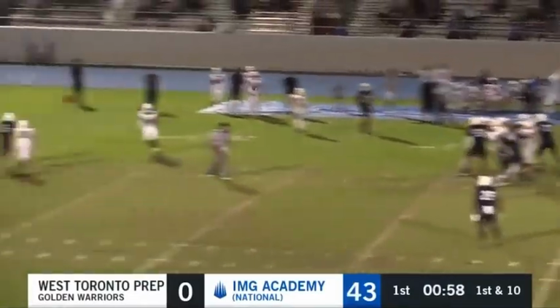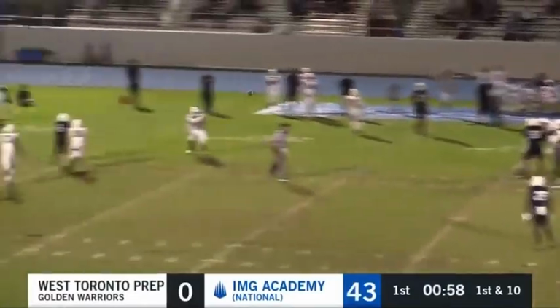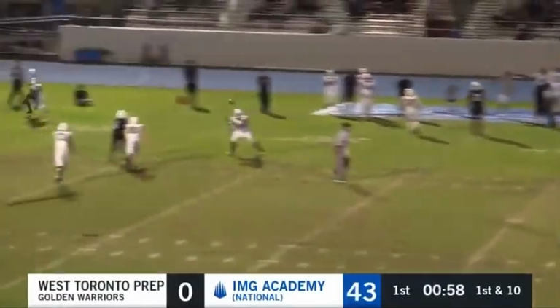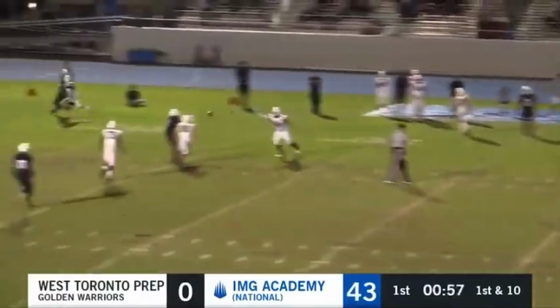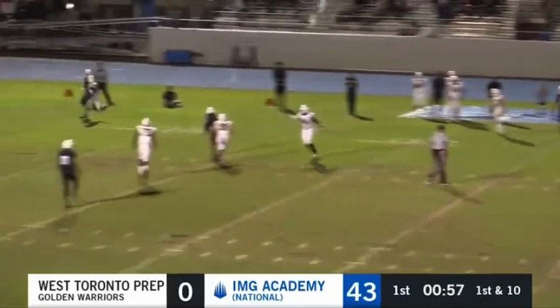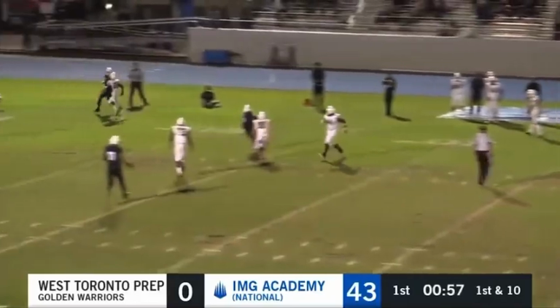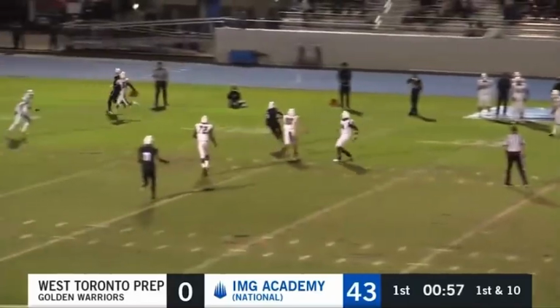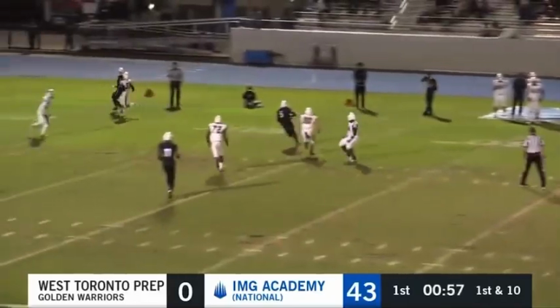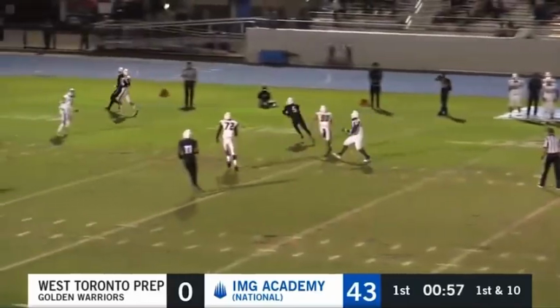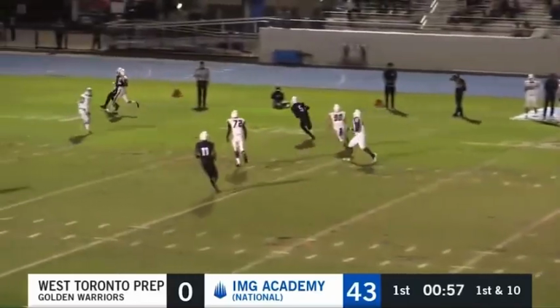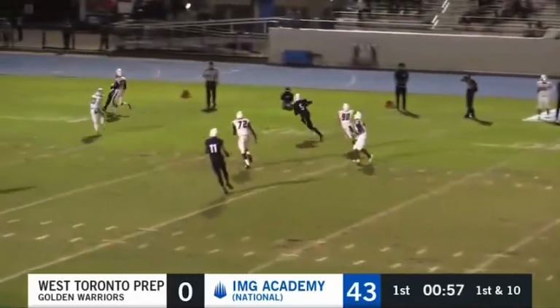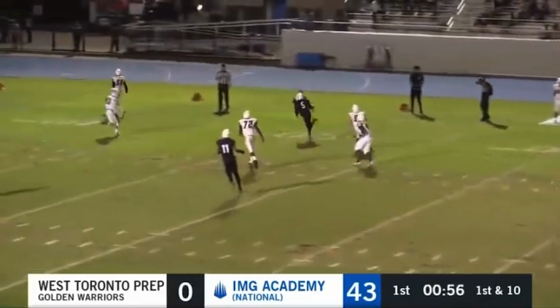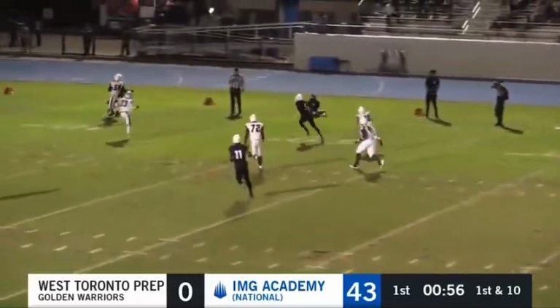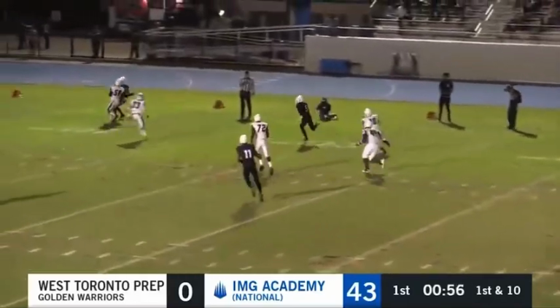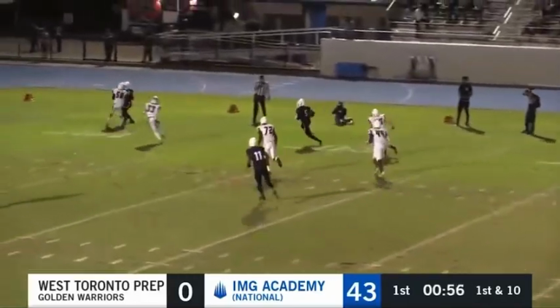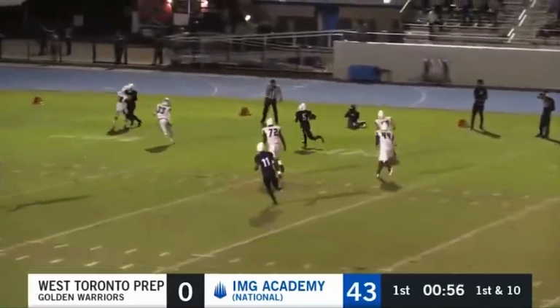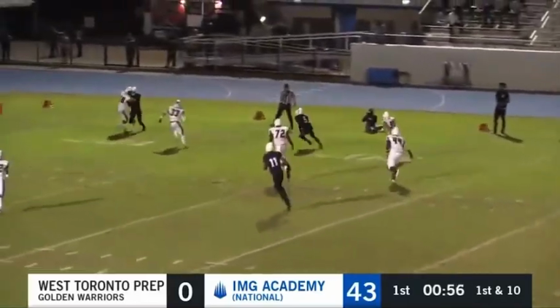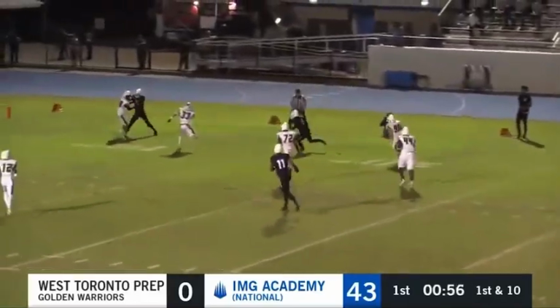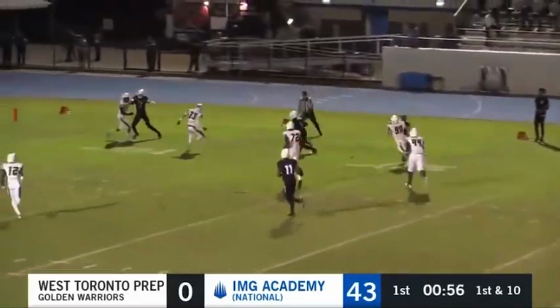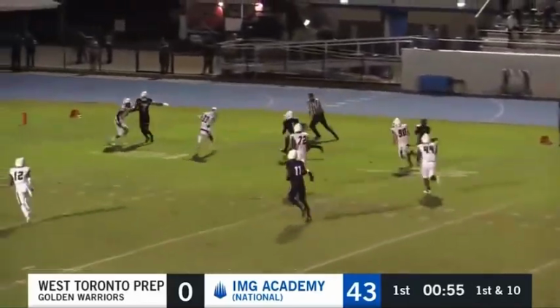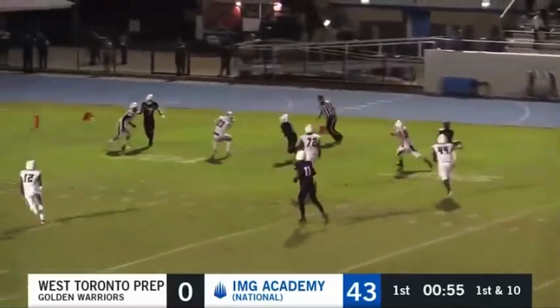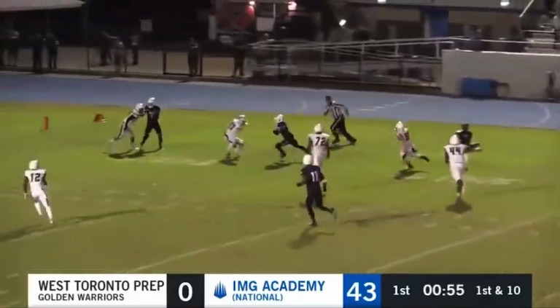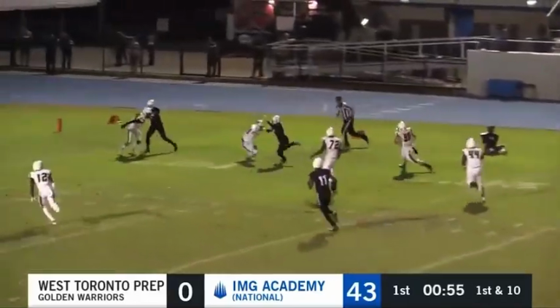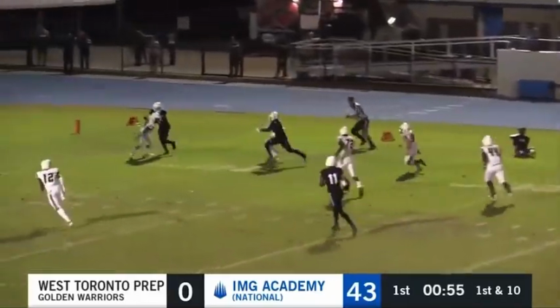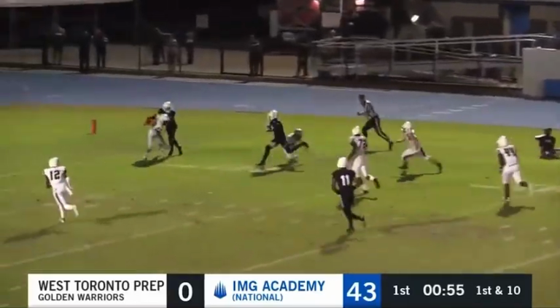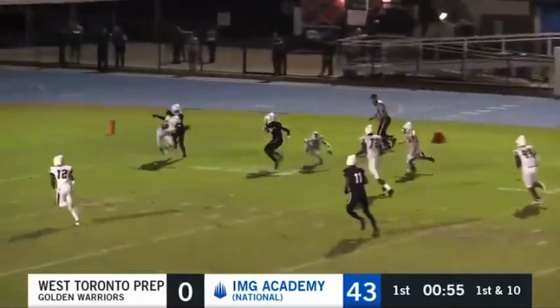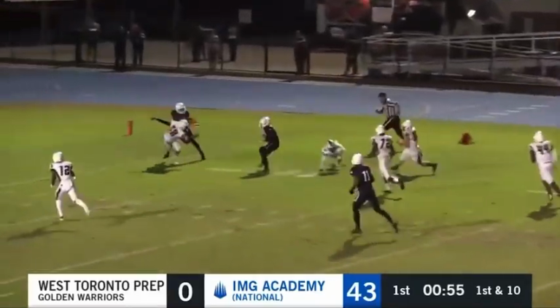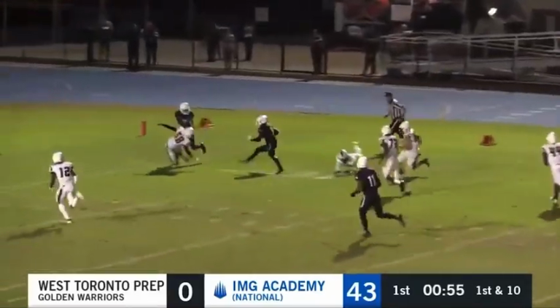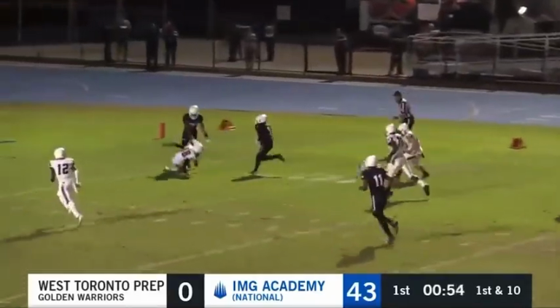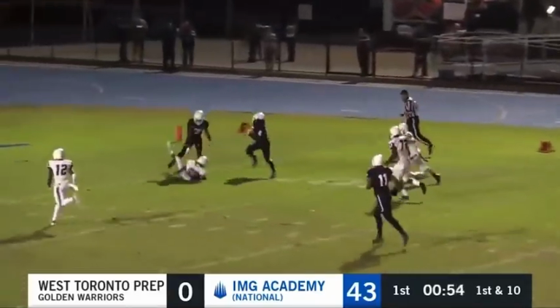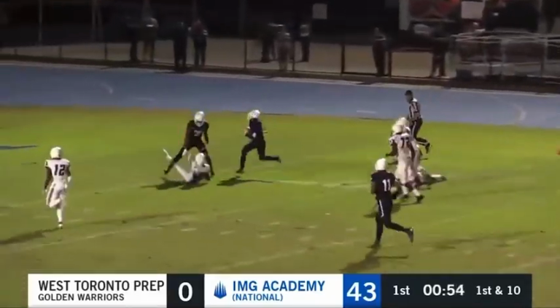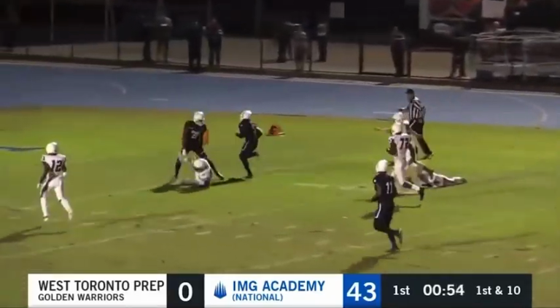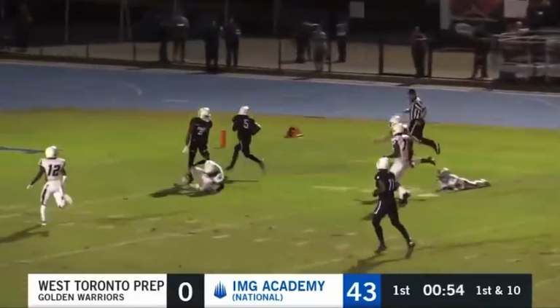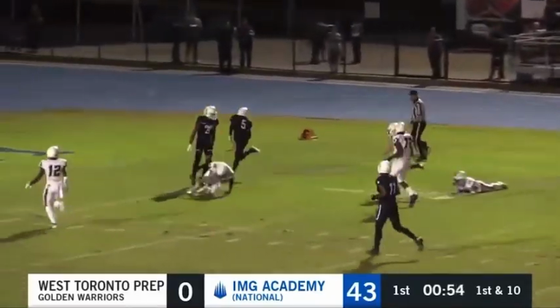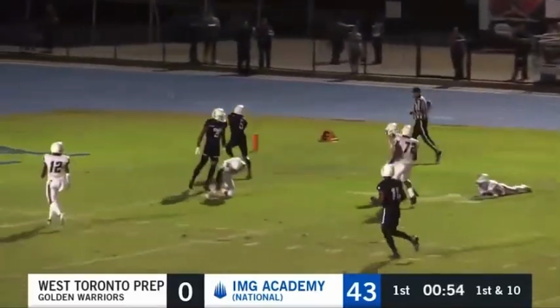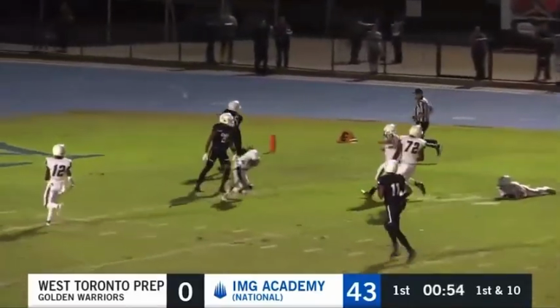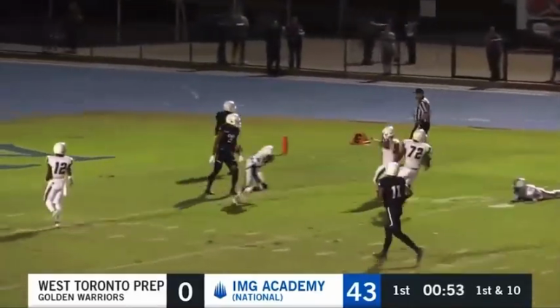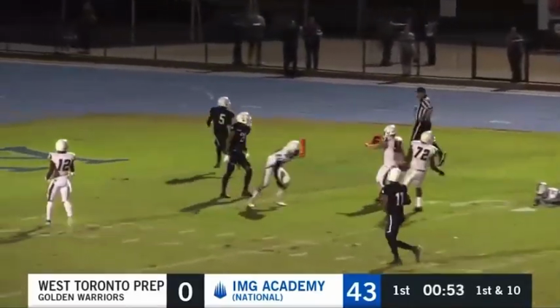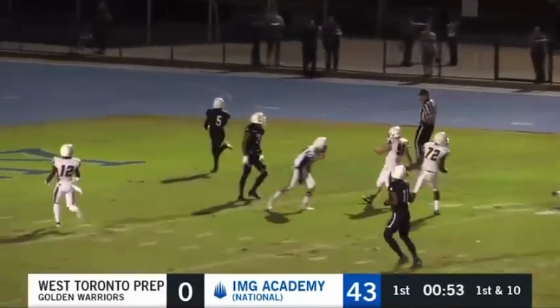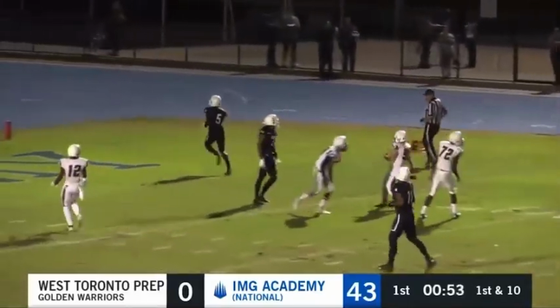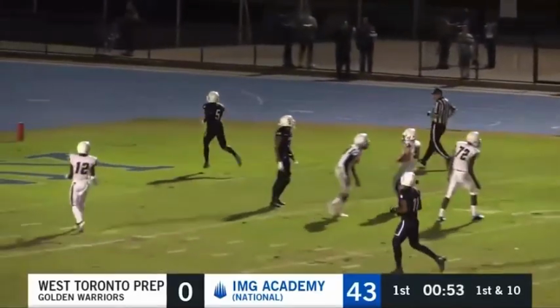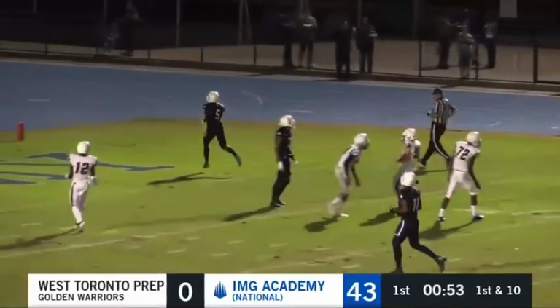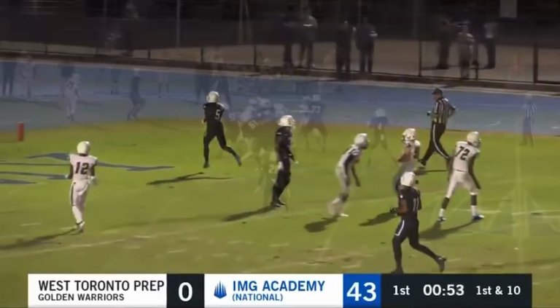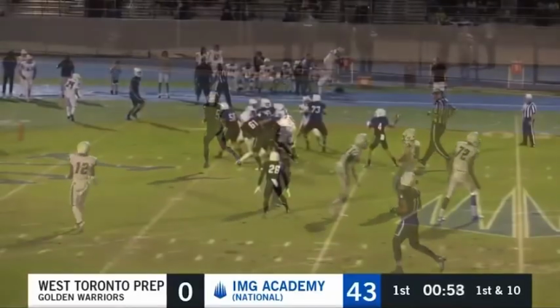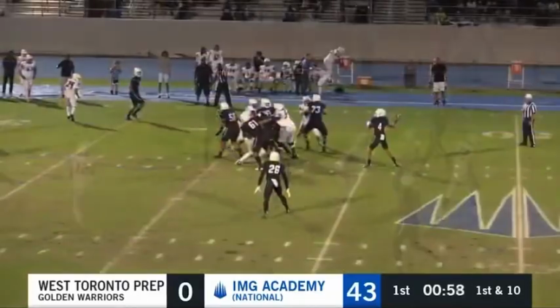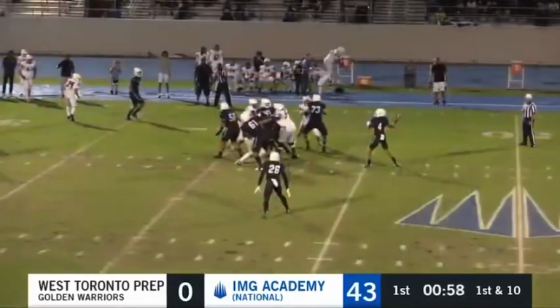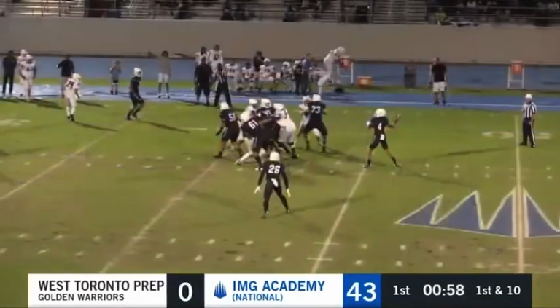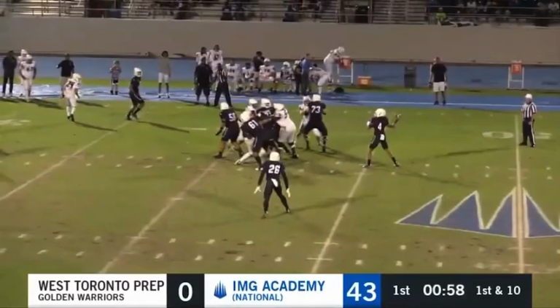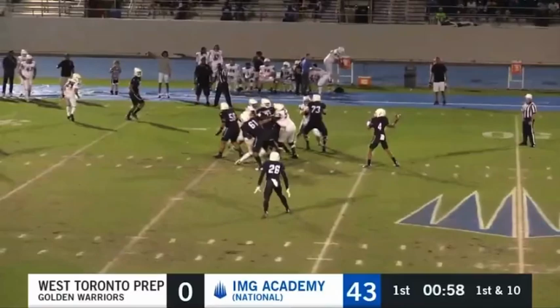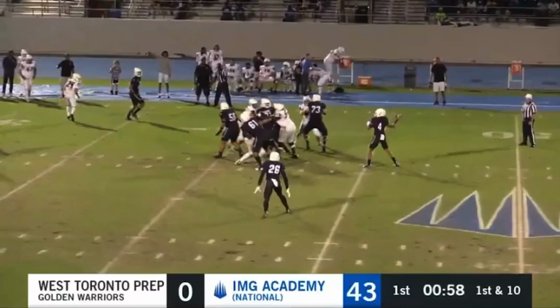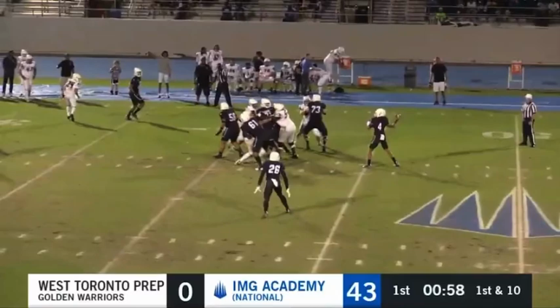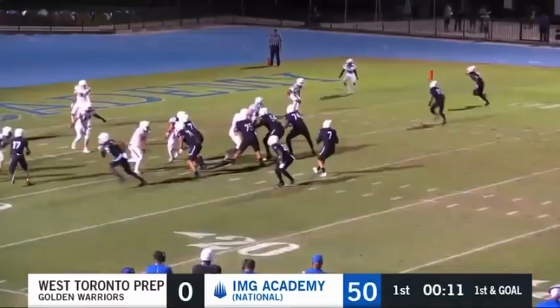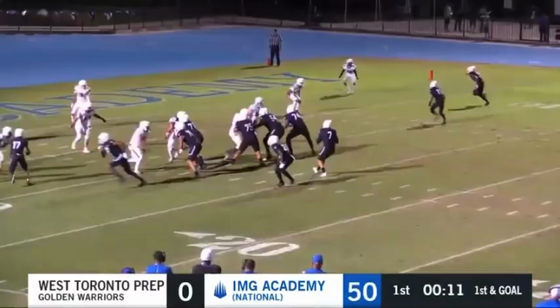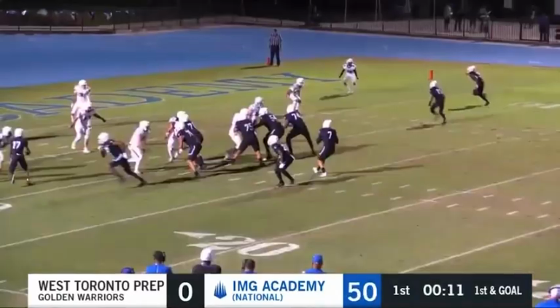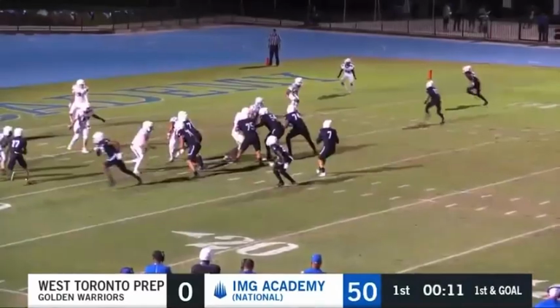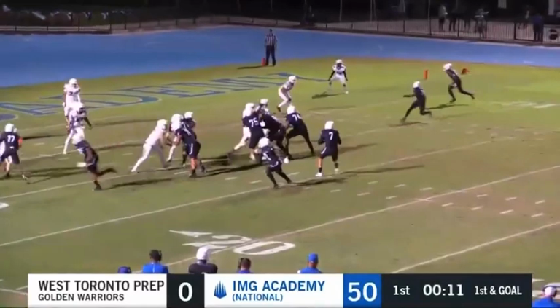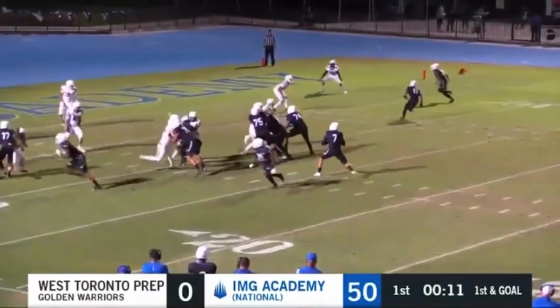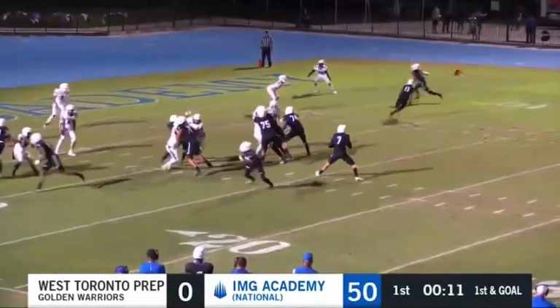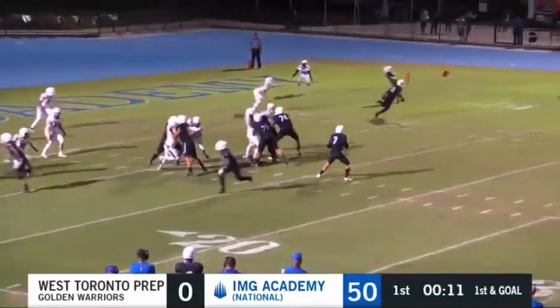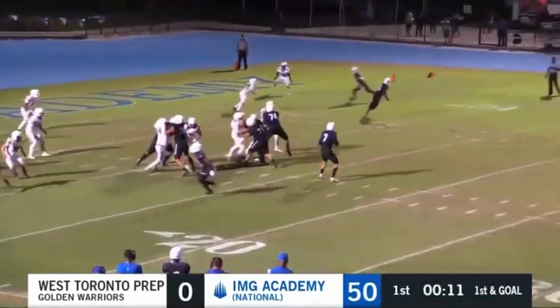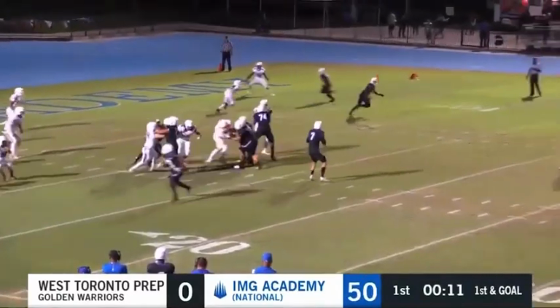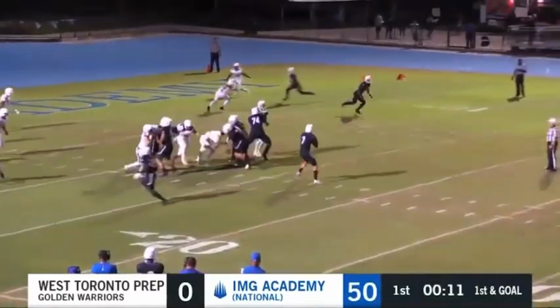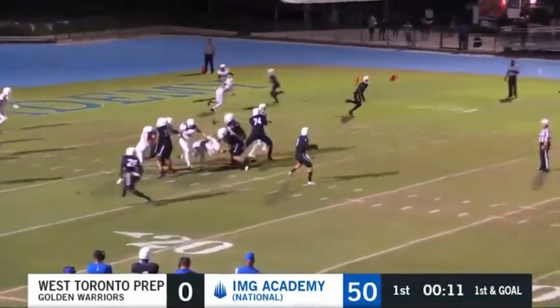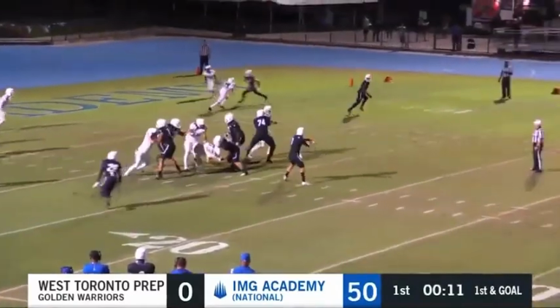Steps up, fires across the middle — it's Winston Watkins Jr.! To the 10, 5 — shakes him!